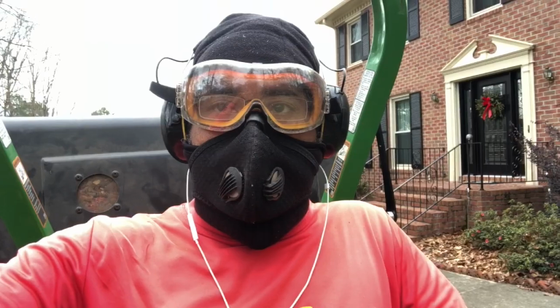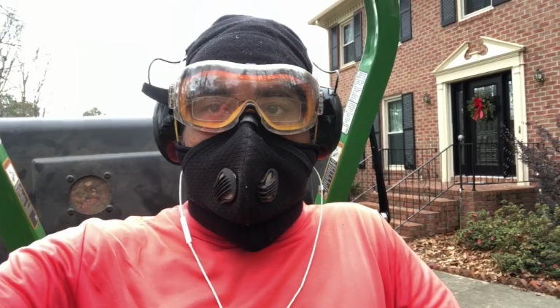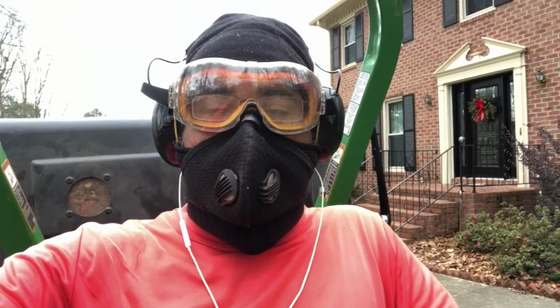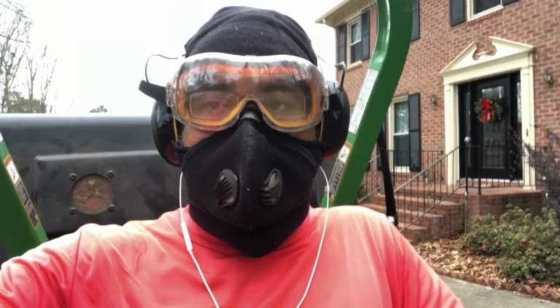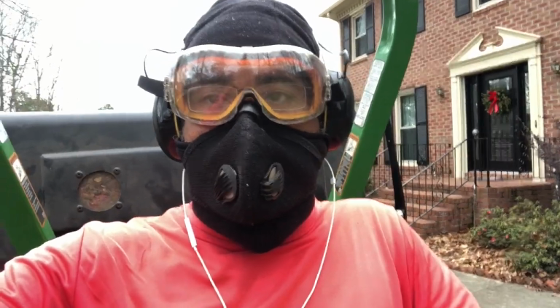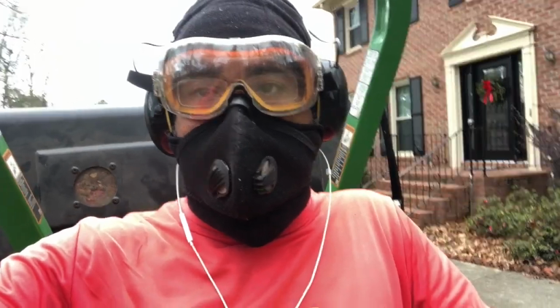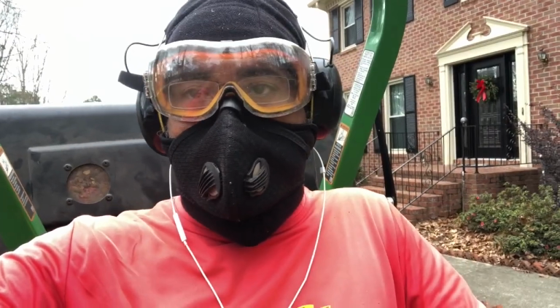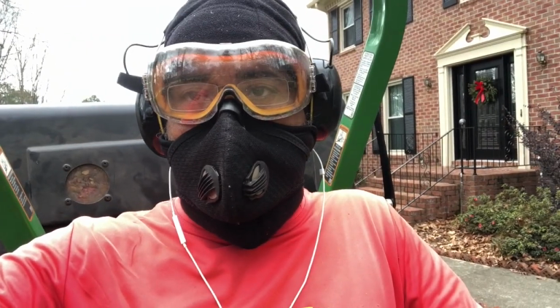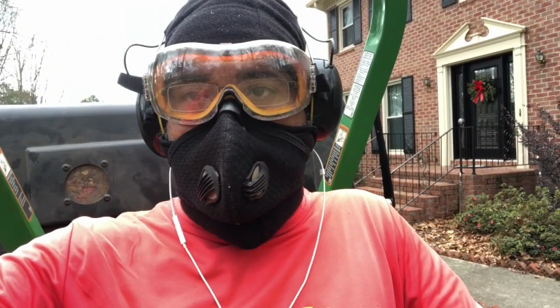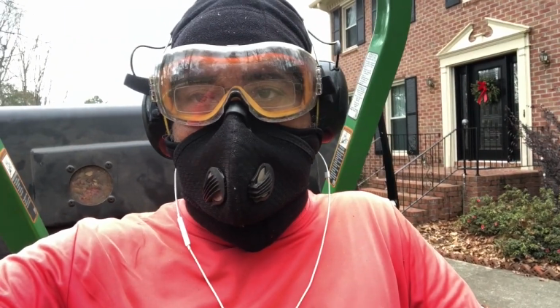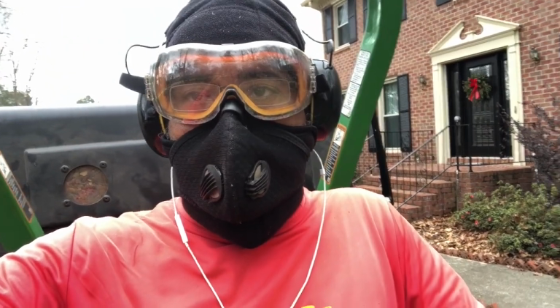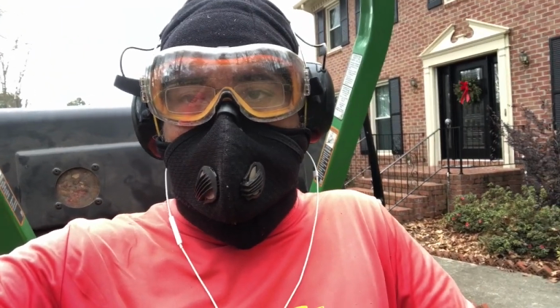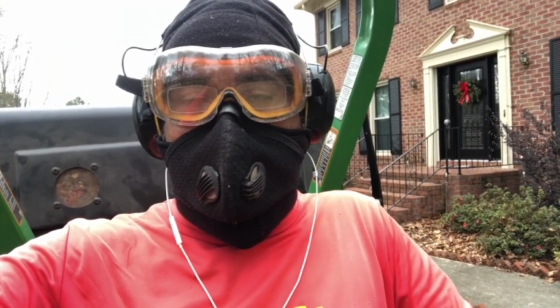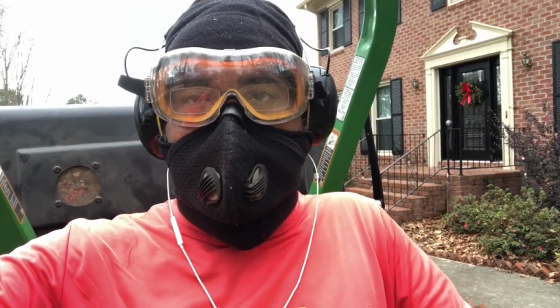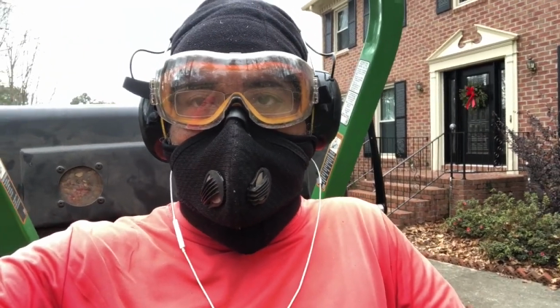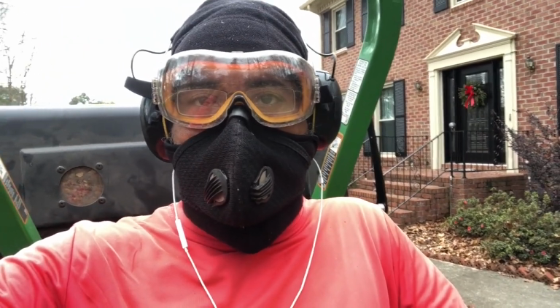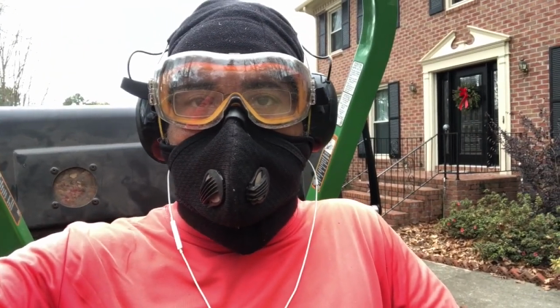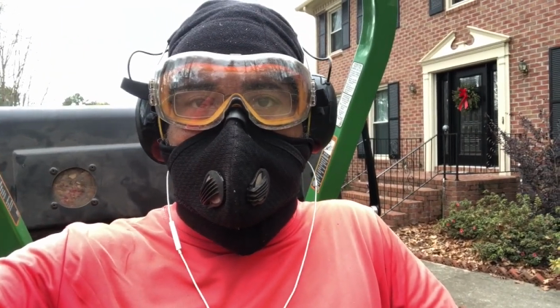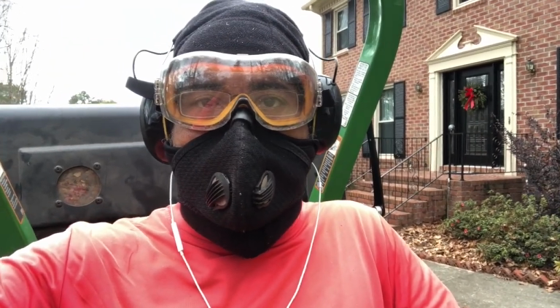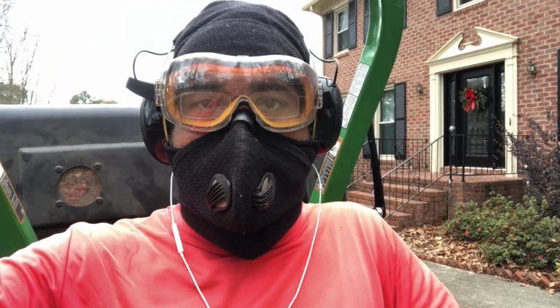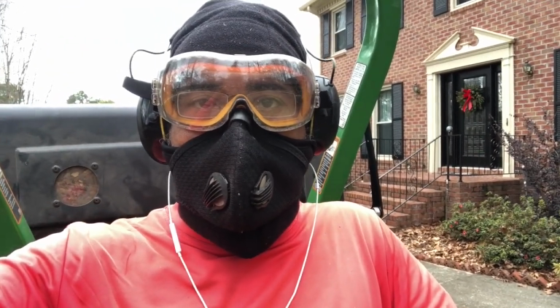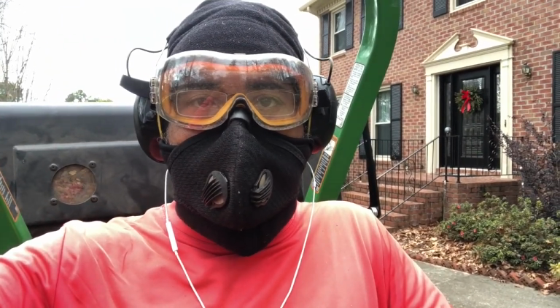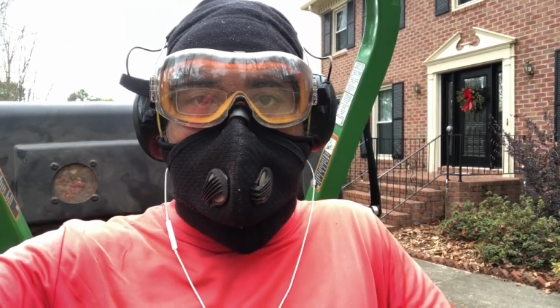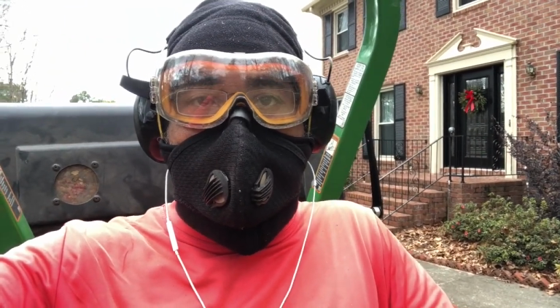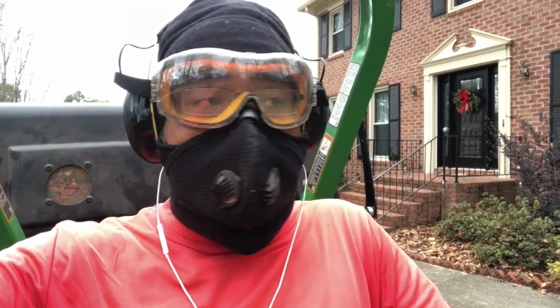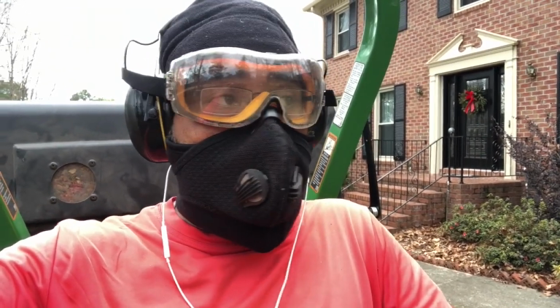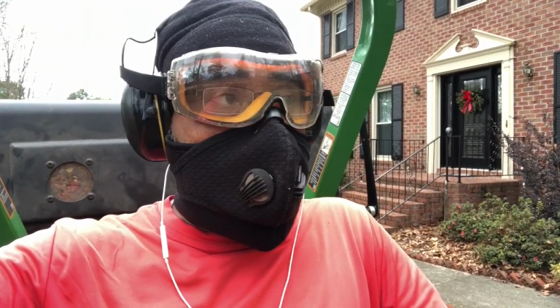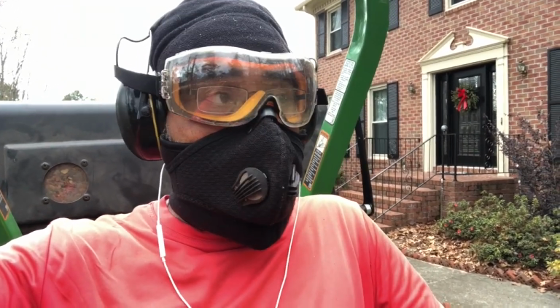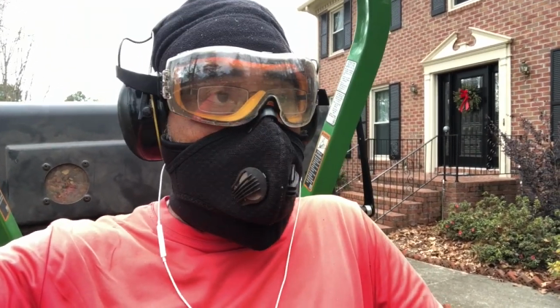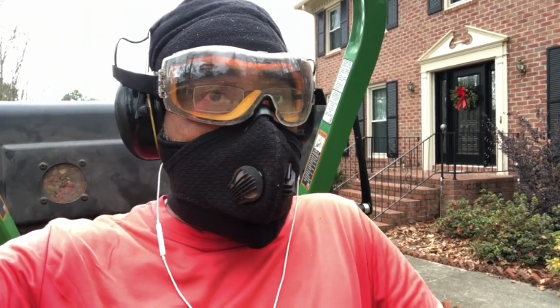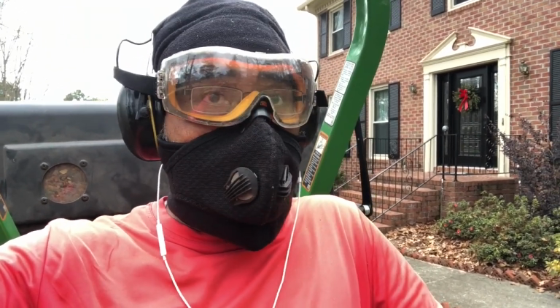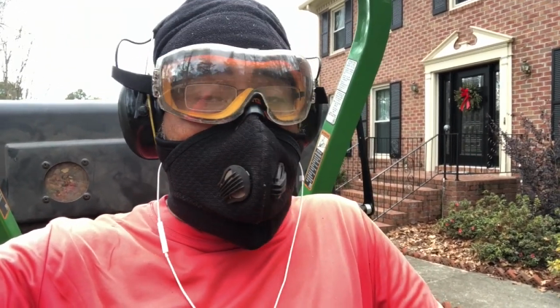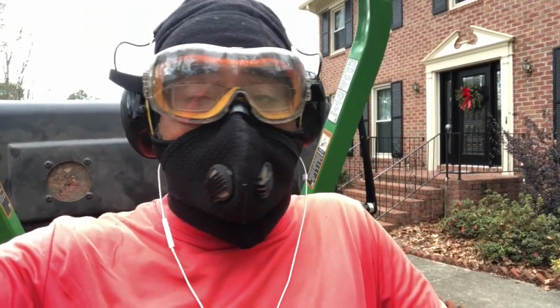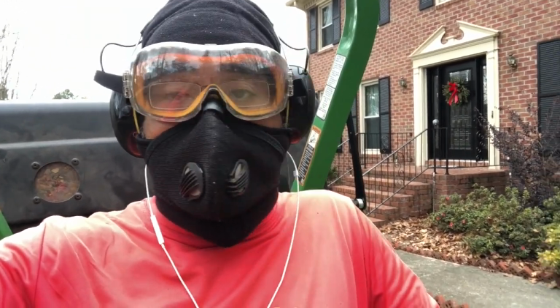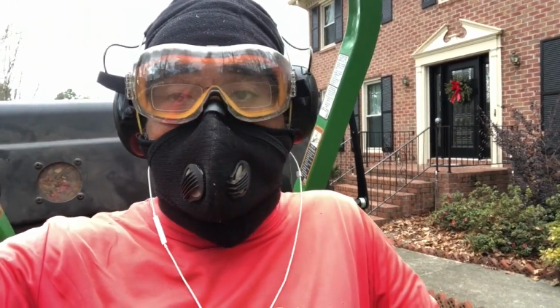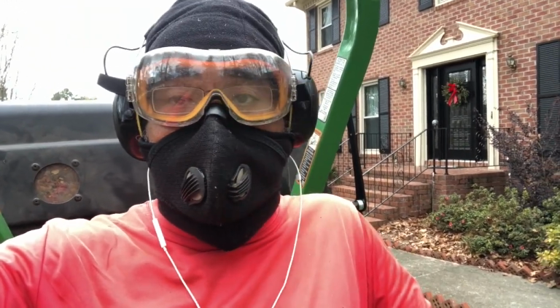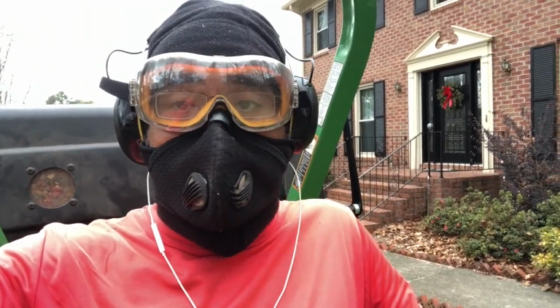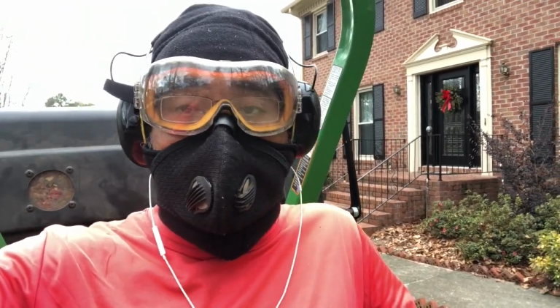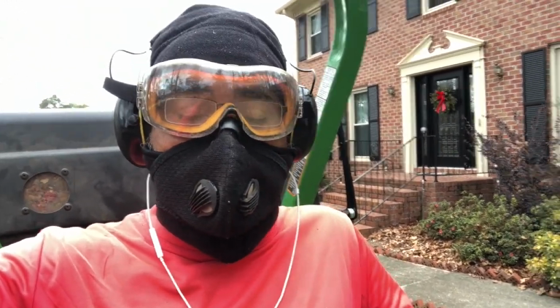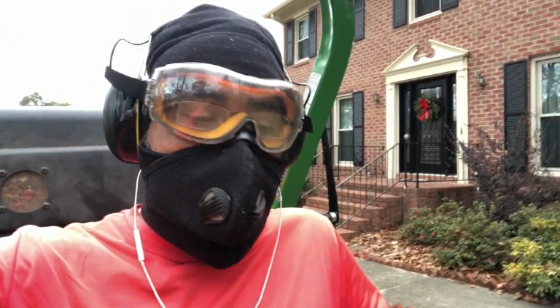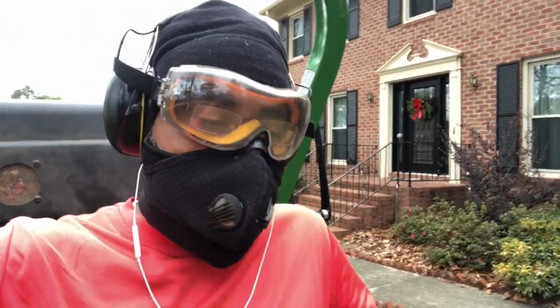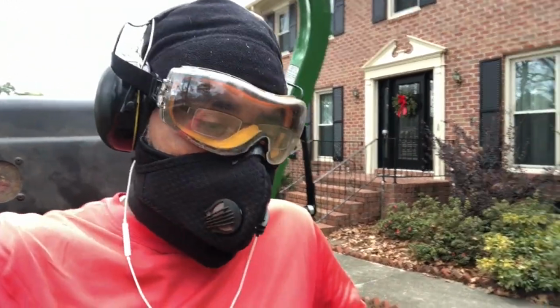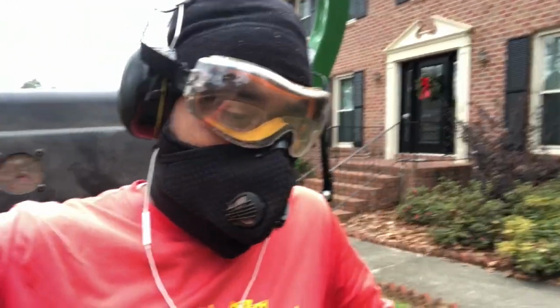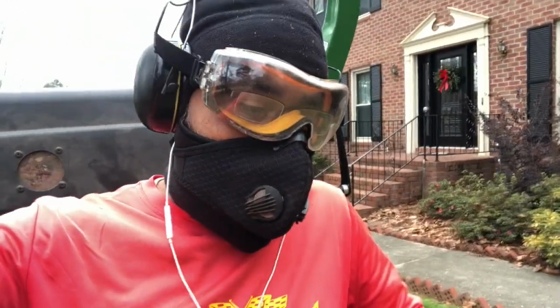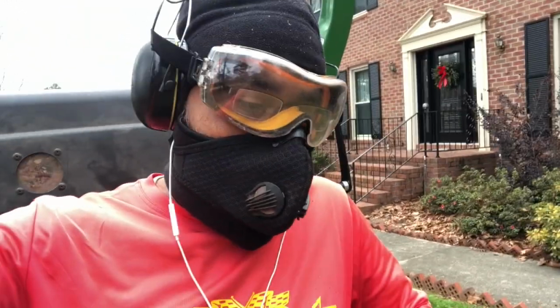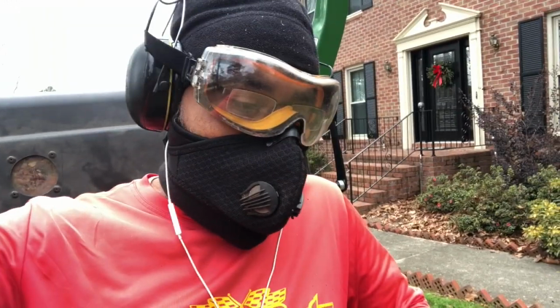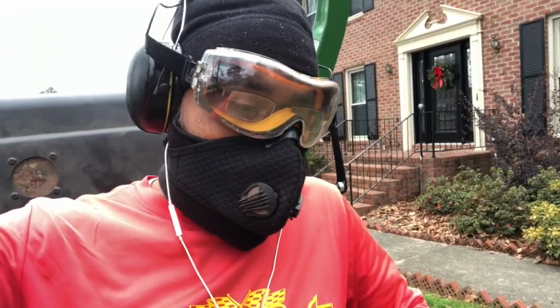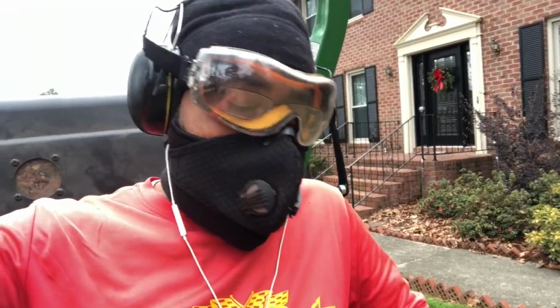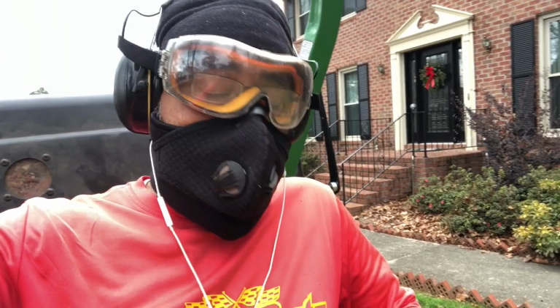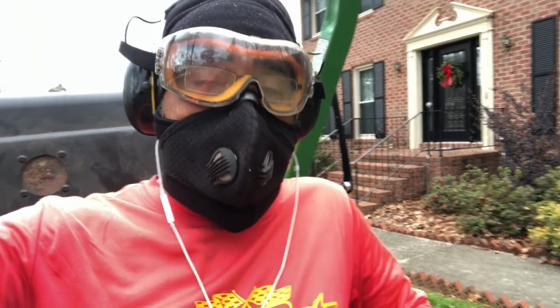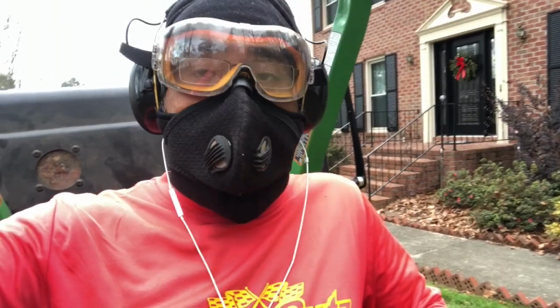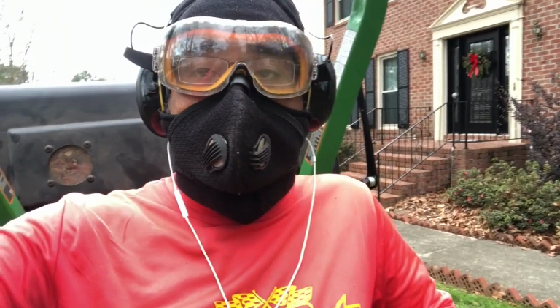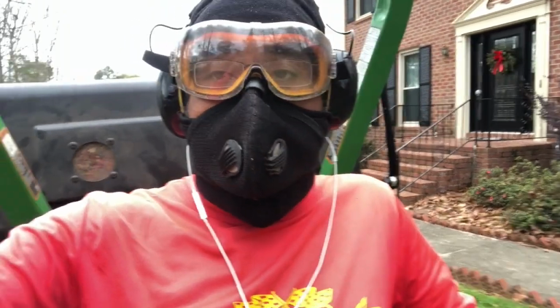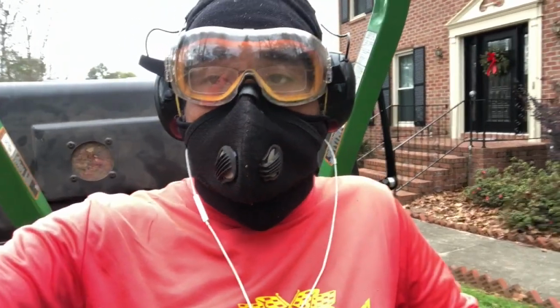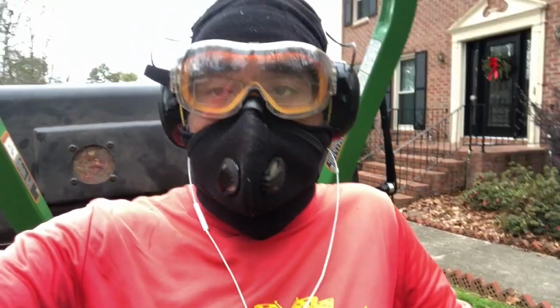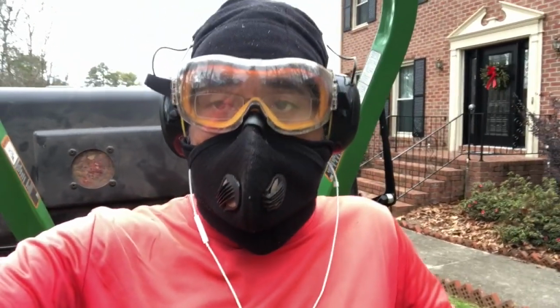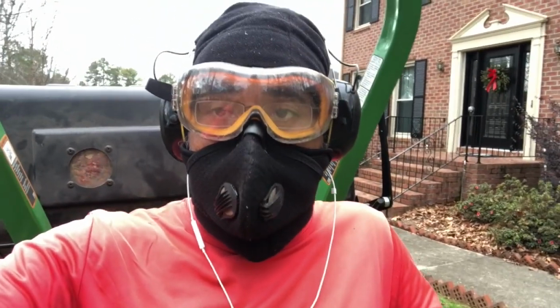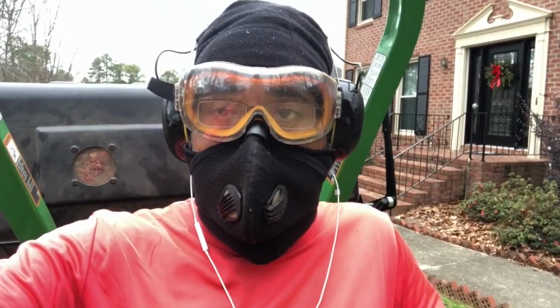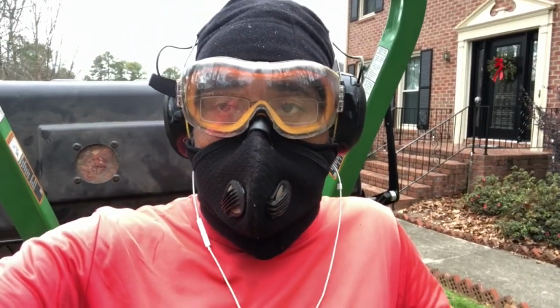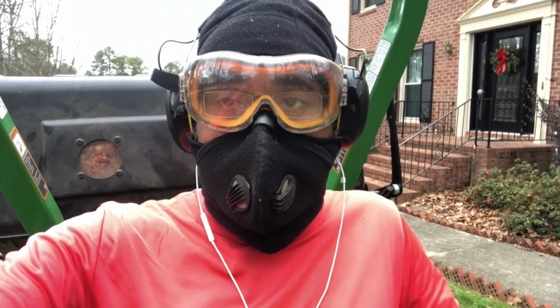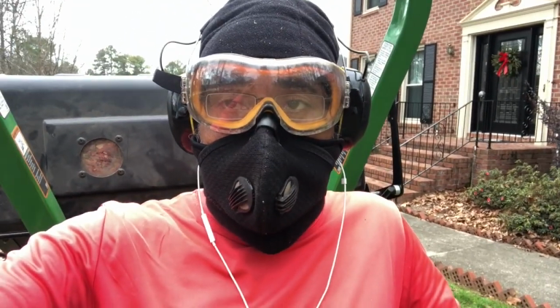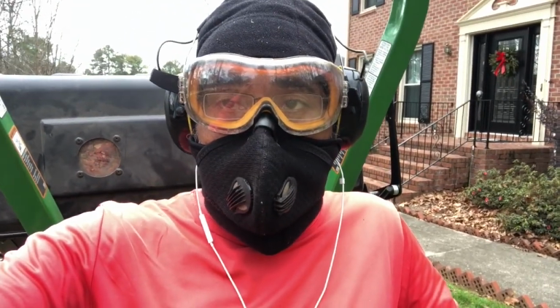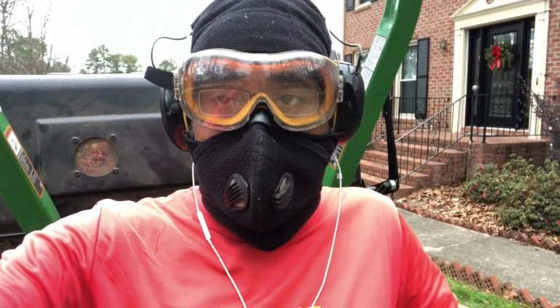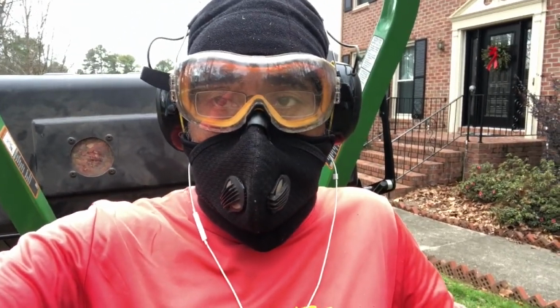This is Darian coming to you live from Conyers, Georgia. Quick Cuts Premium Lawn Care here, and today I'm testing out a new toy.